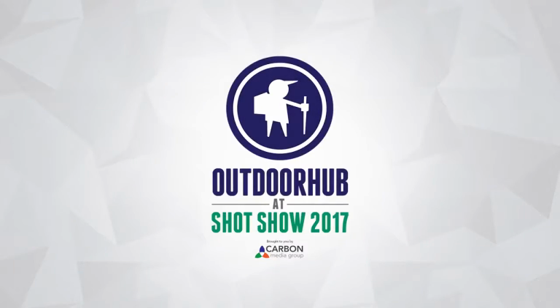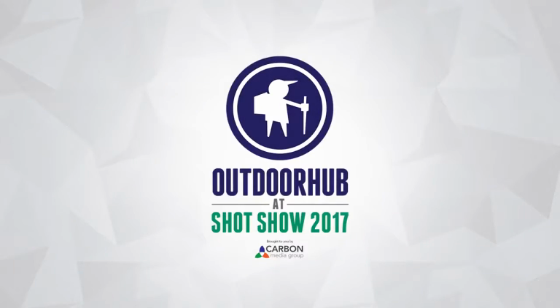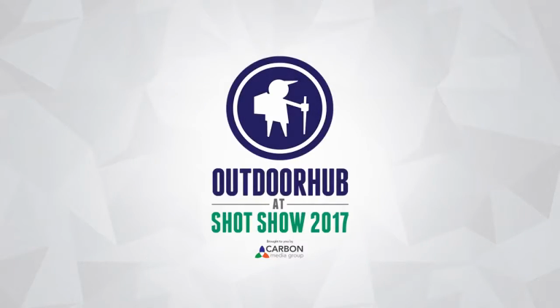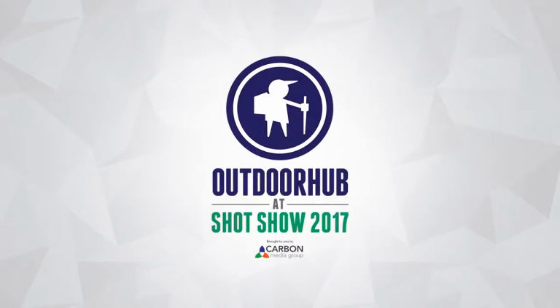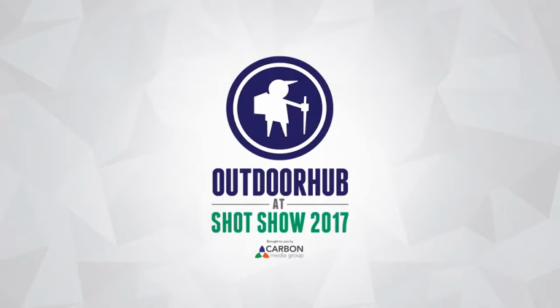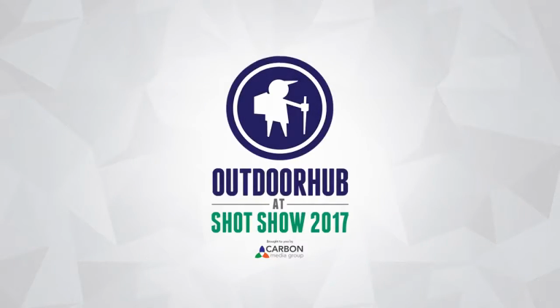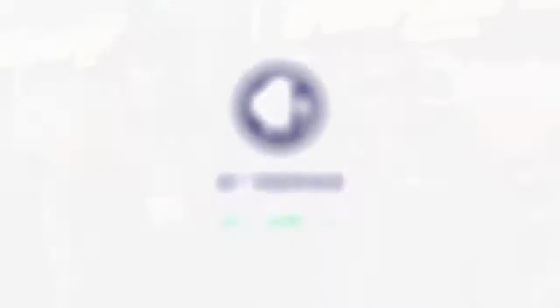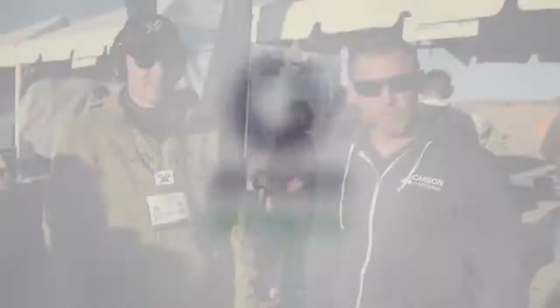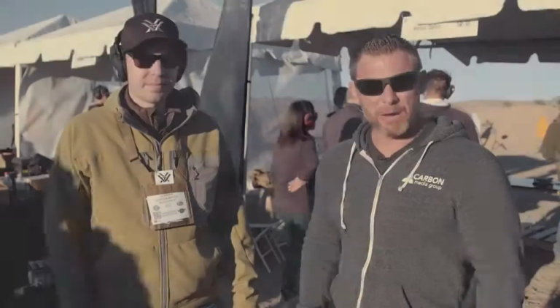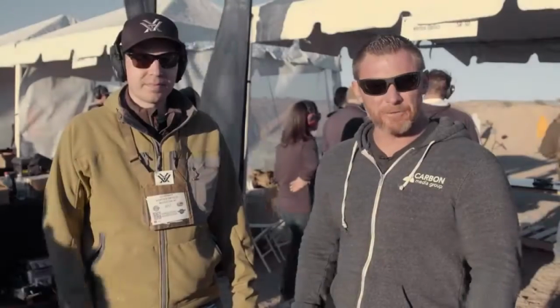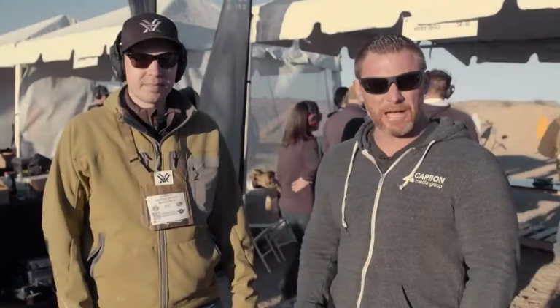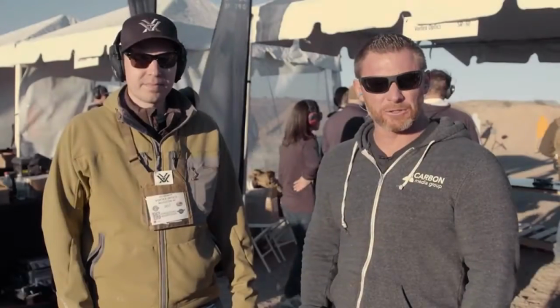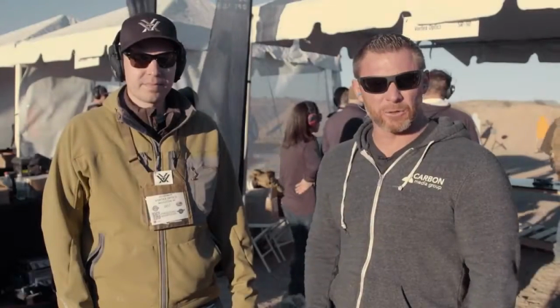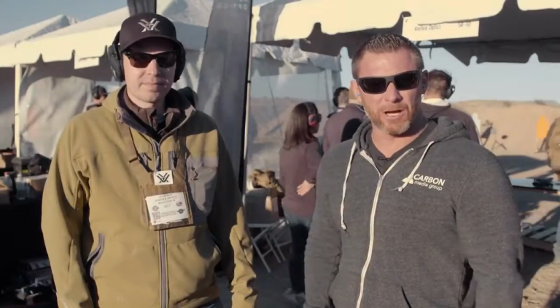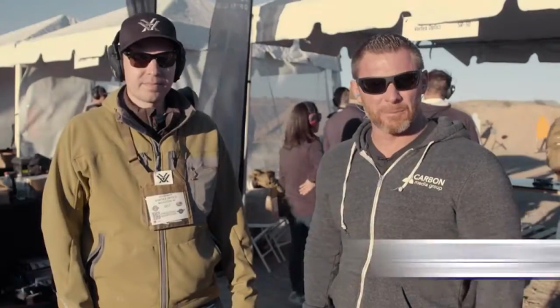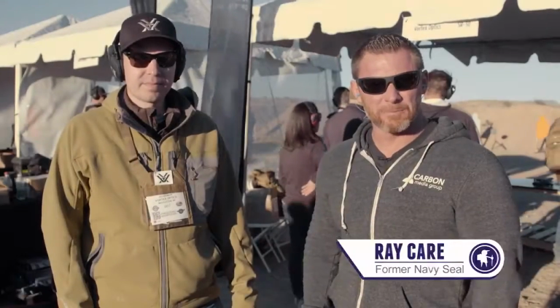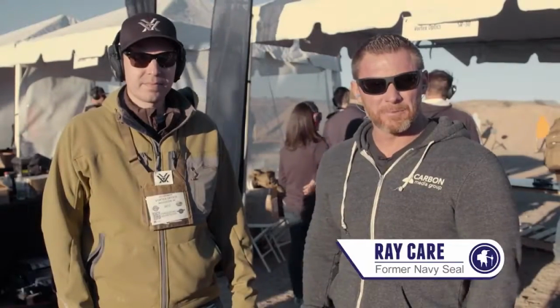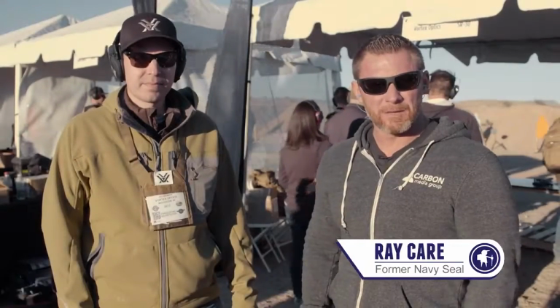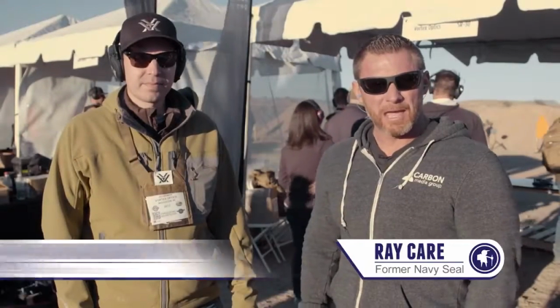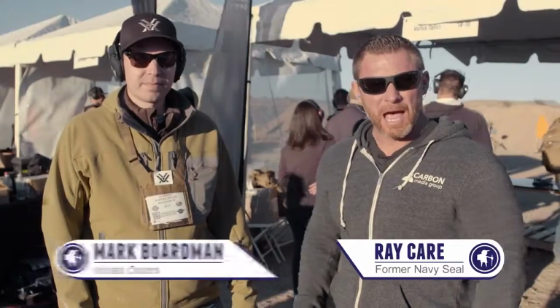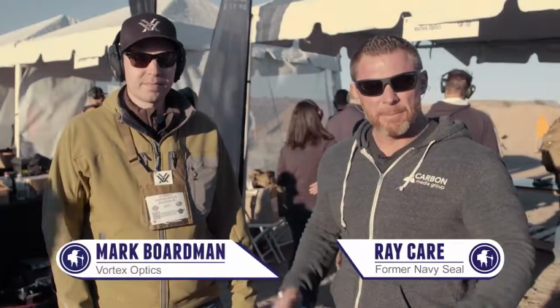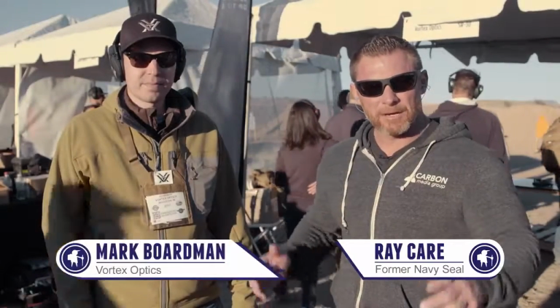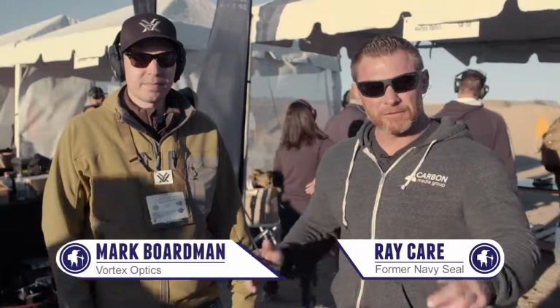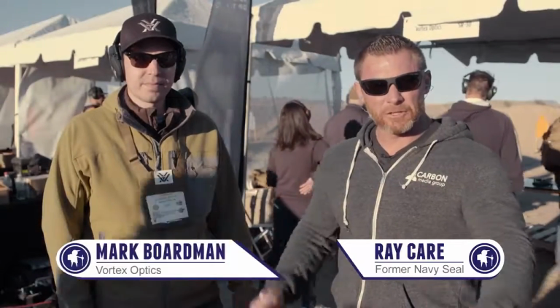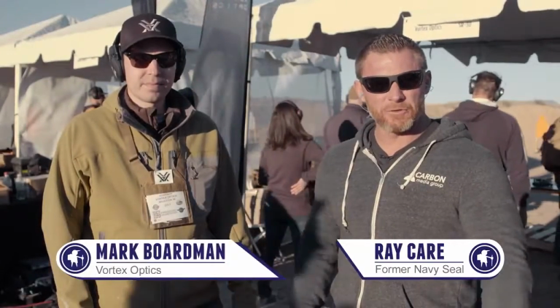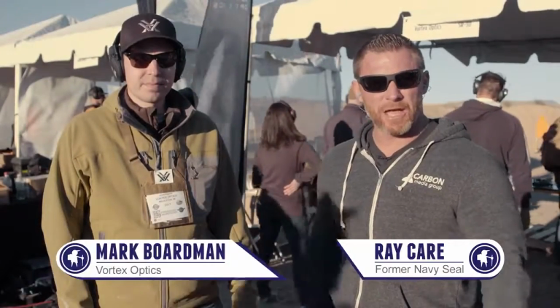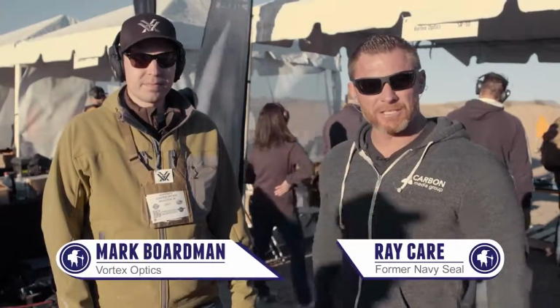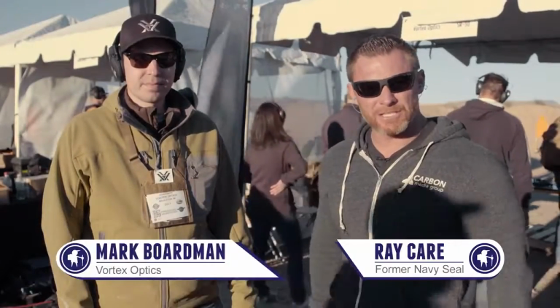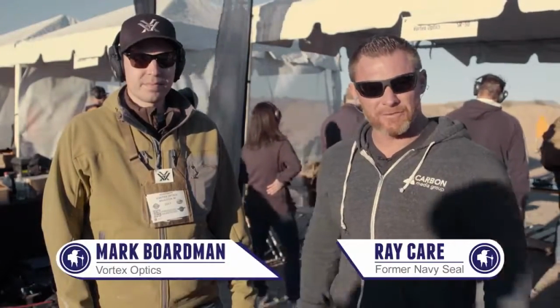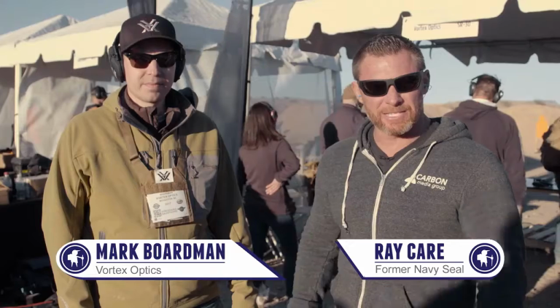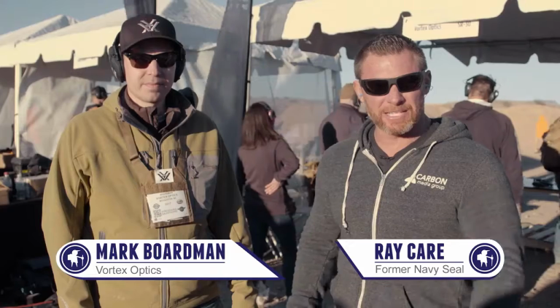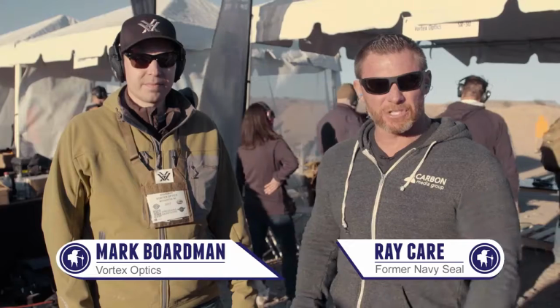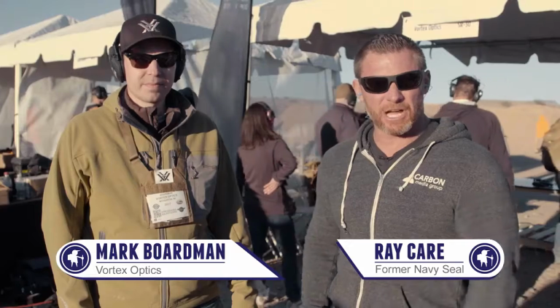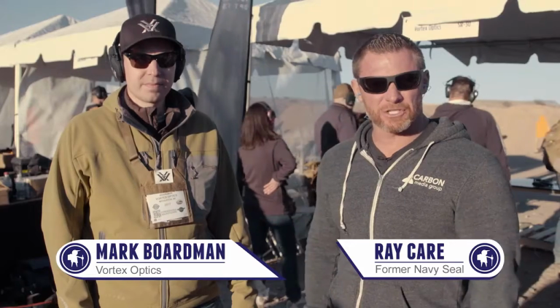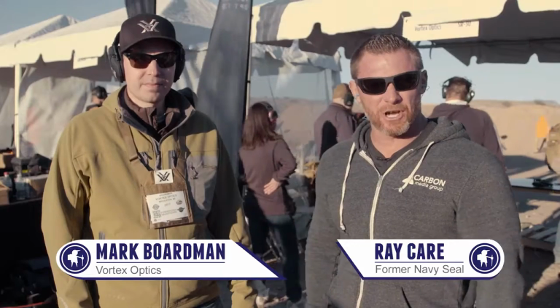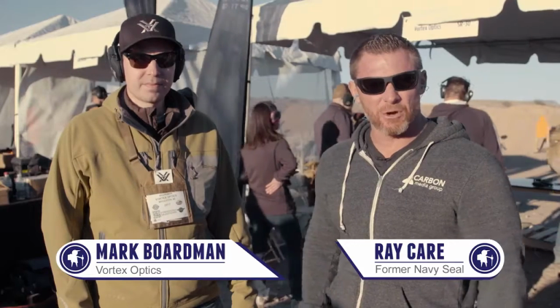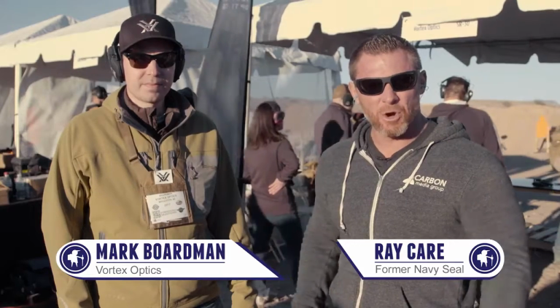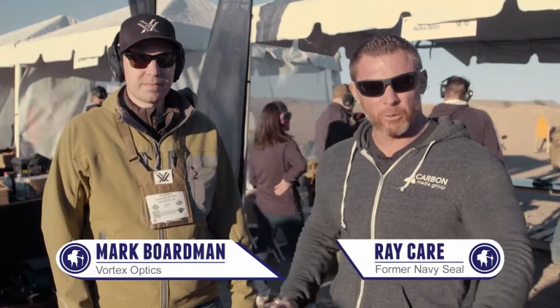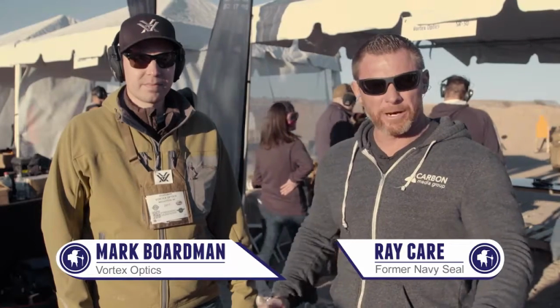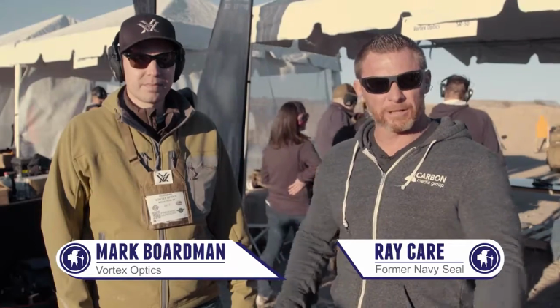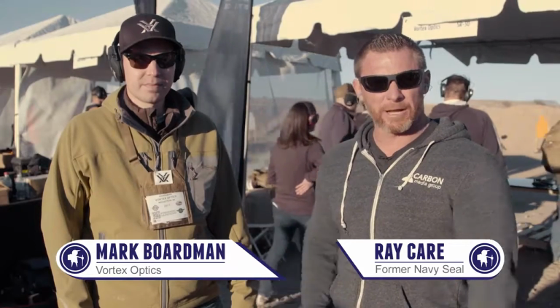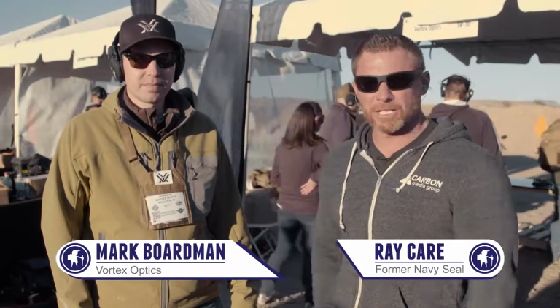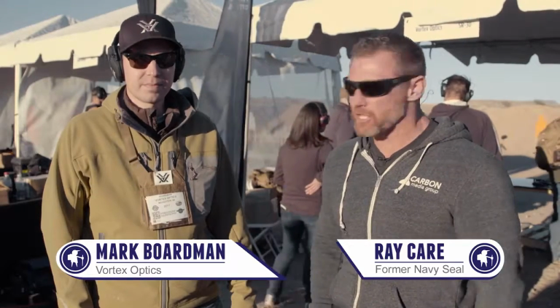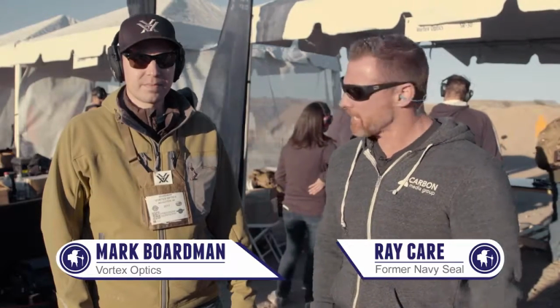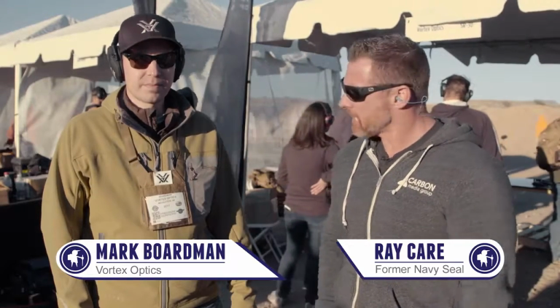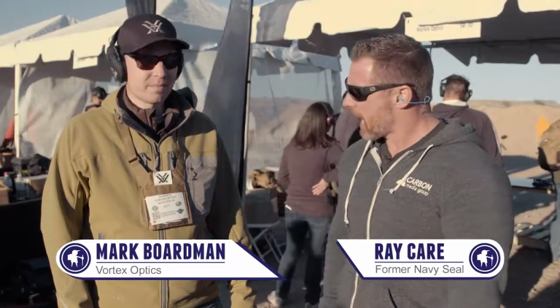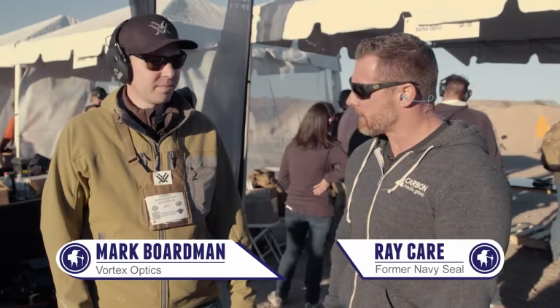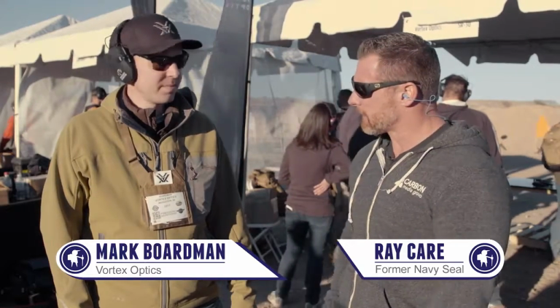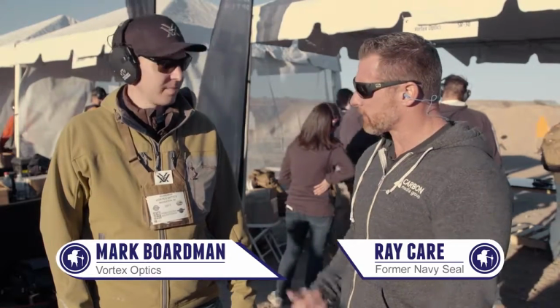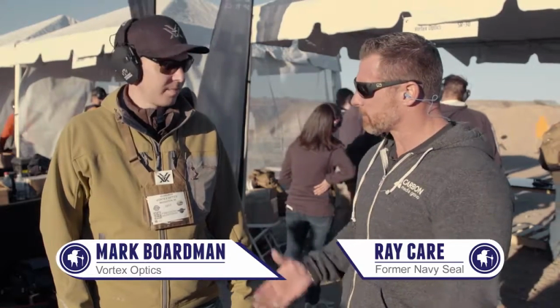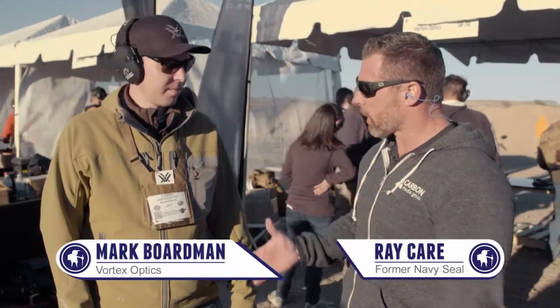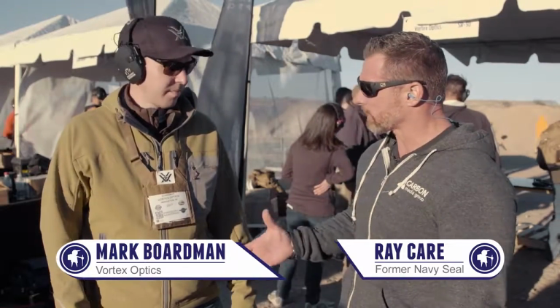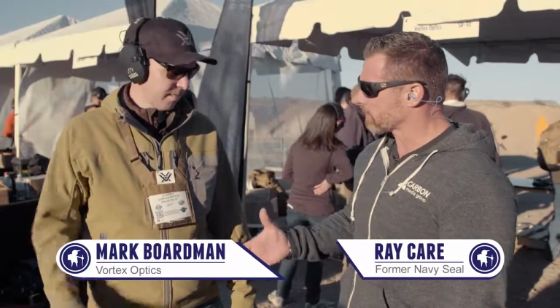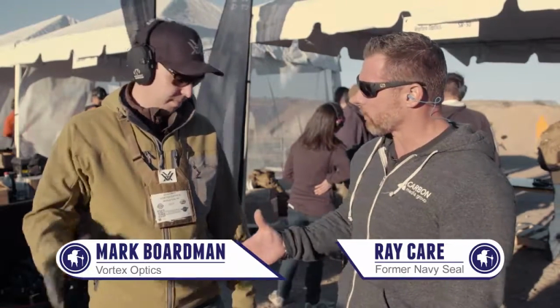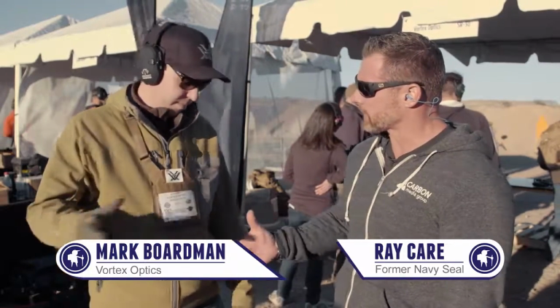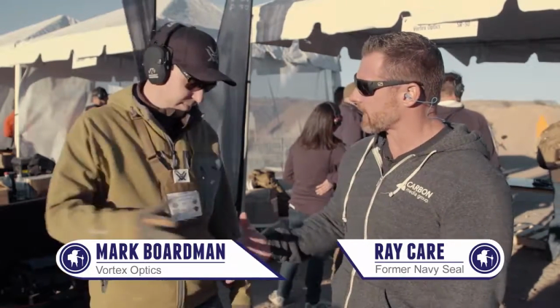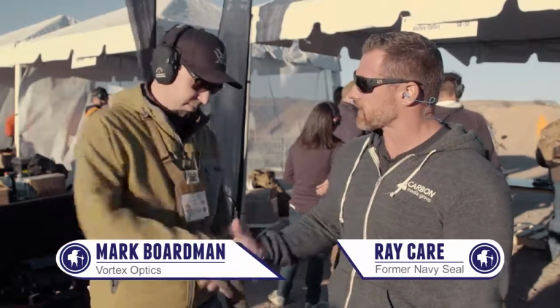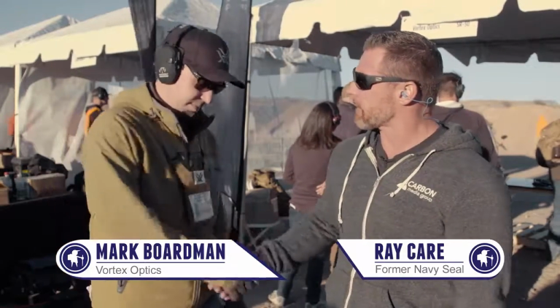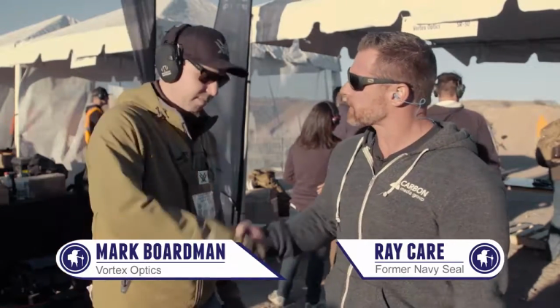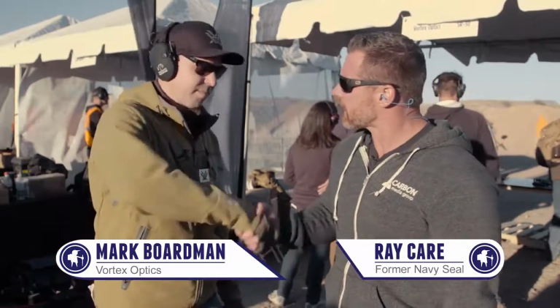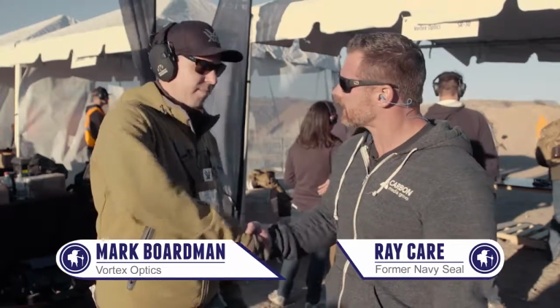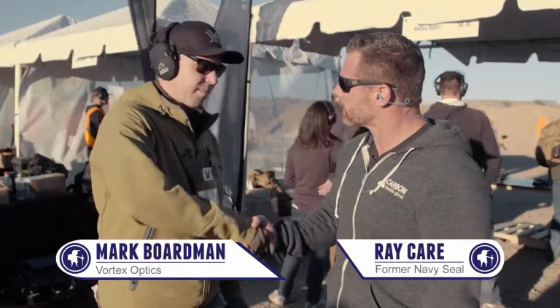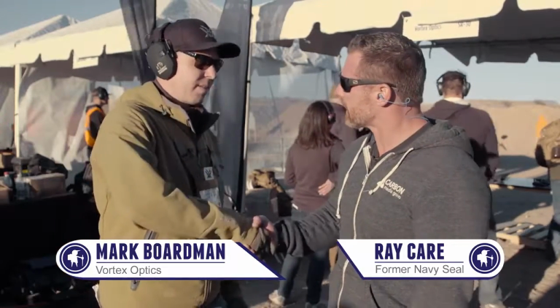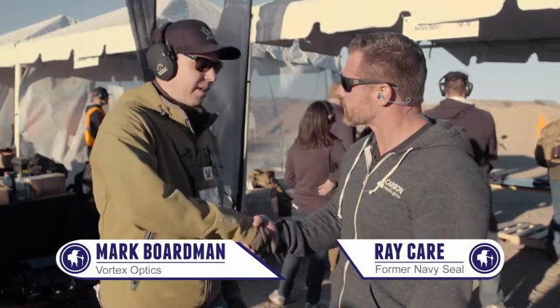Hey guys, this is Ray with Outdoor Hub. I'm here at the 2017 SHOT Show, here at Range Day. I'm here with Mark from Vortex Optics. How are you doing today?